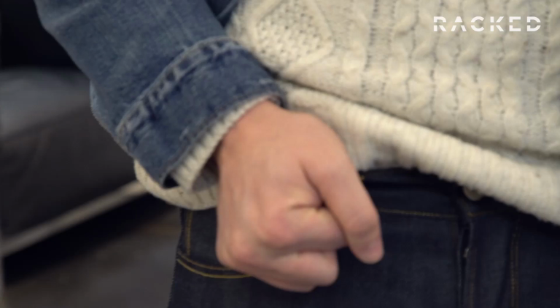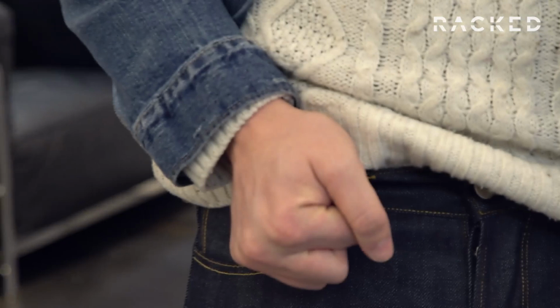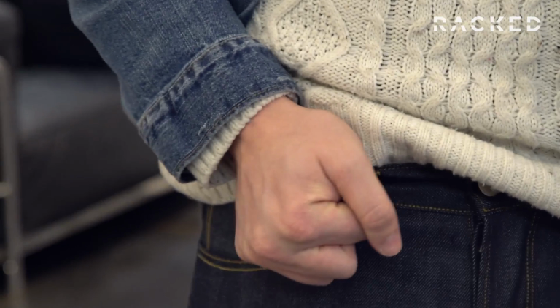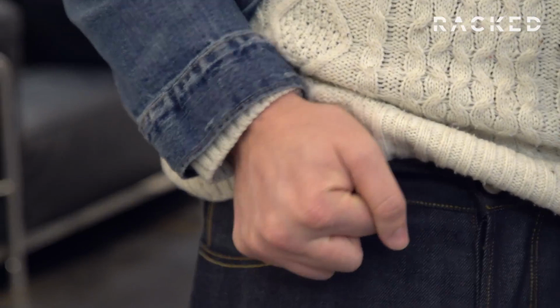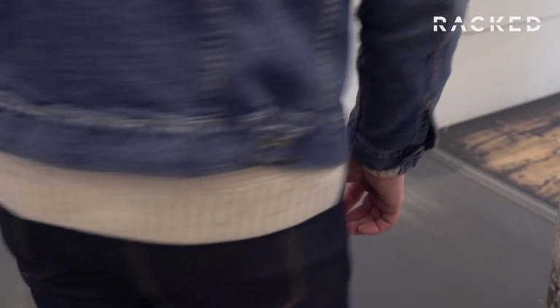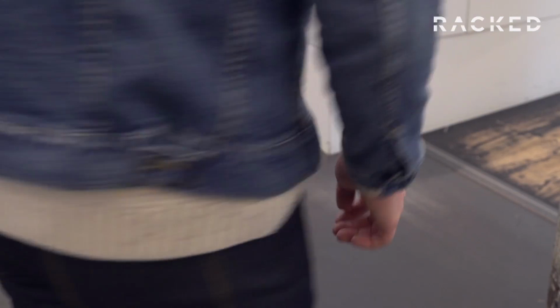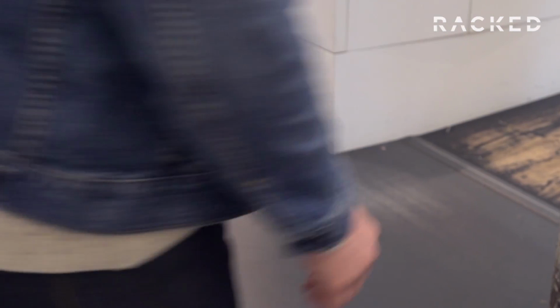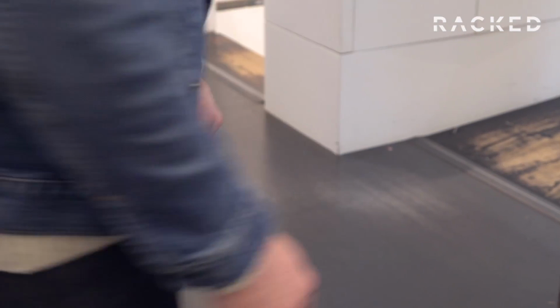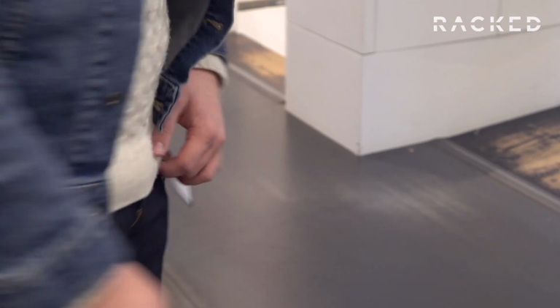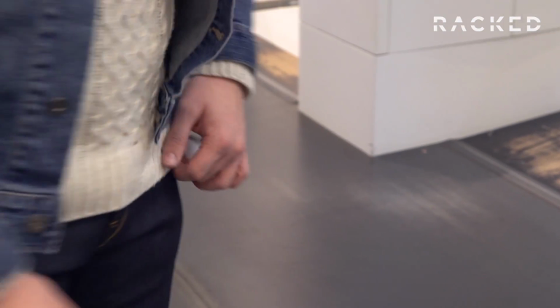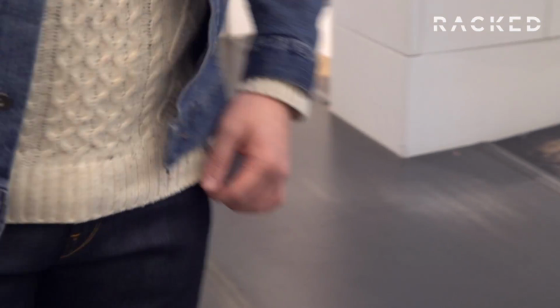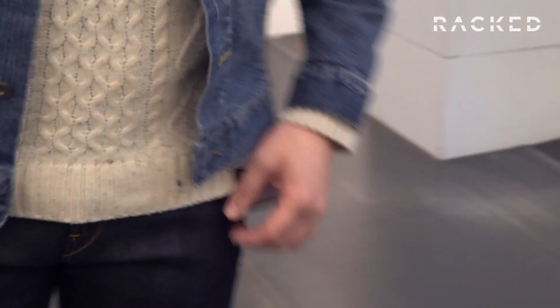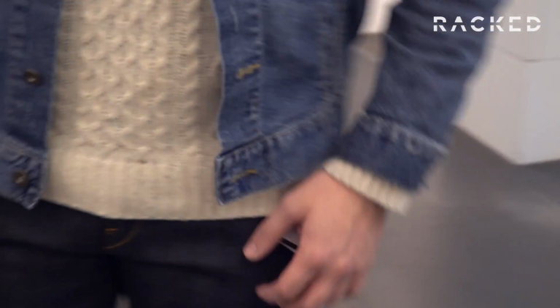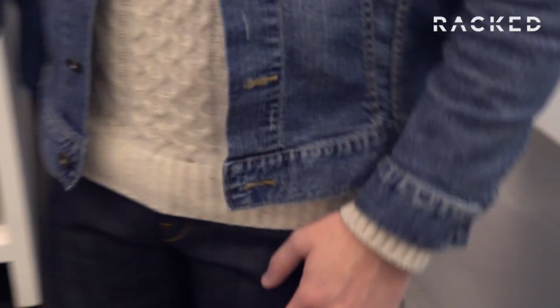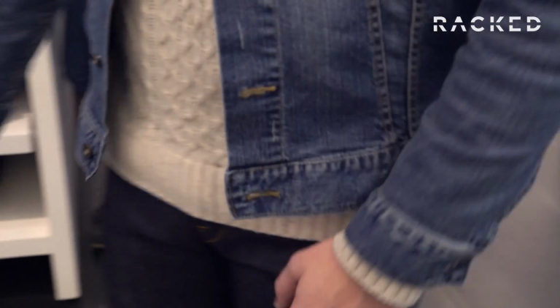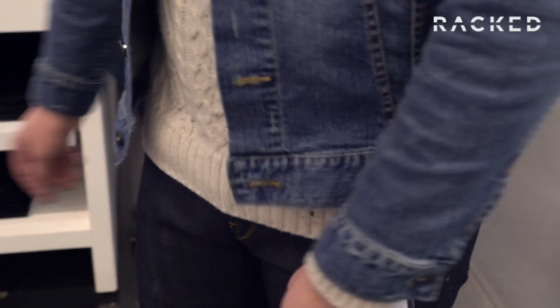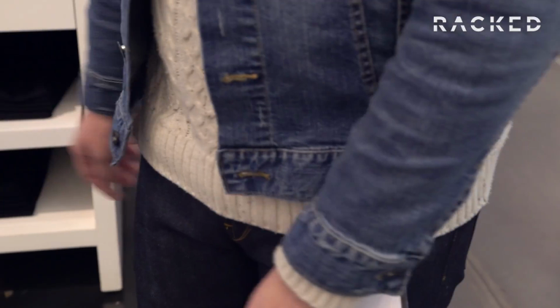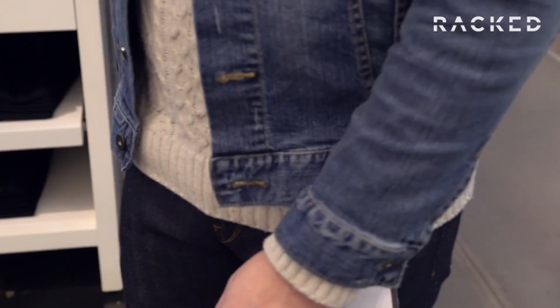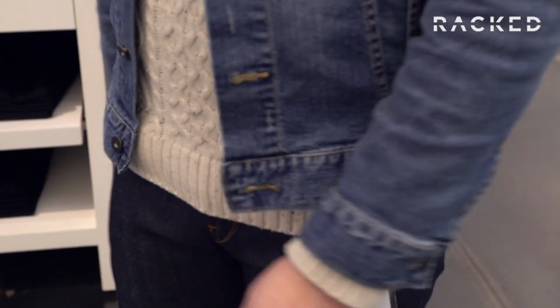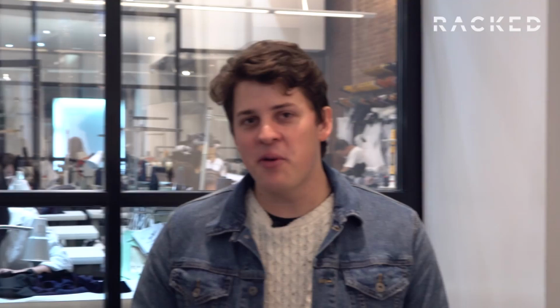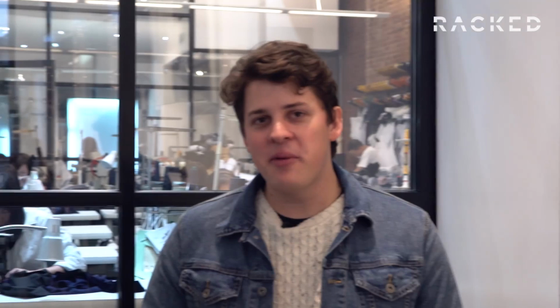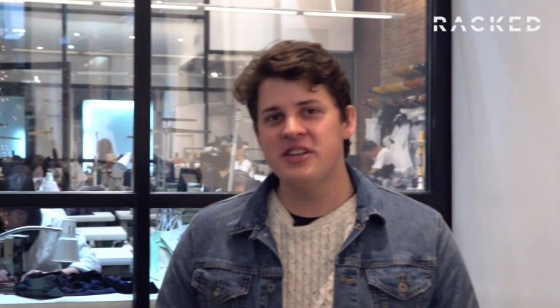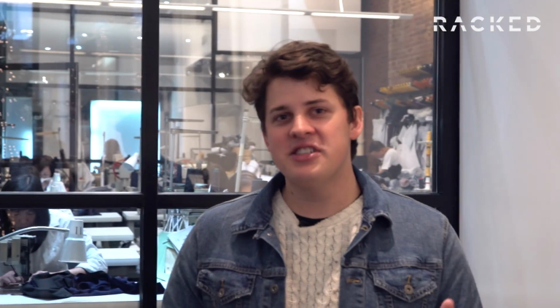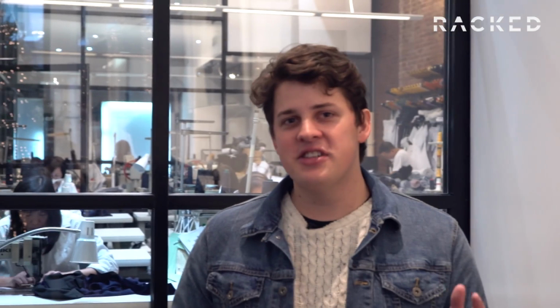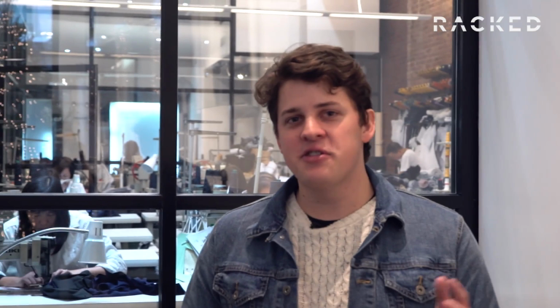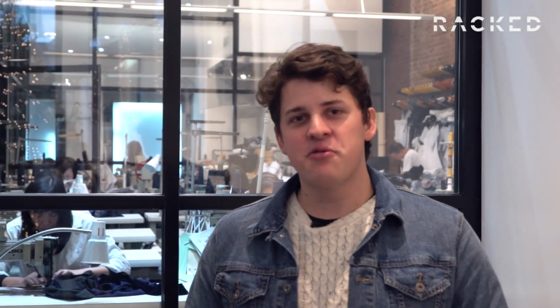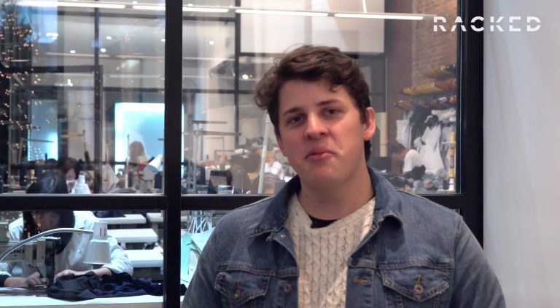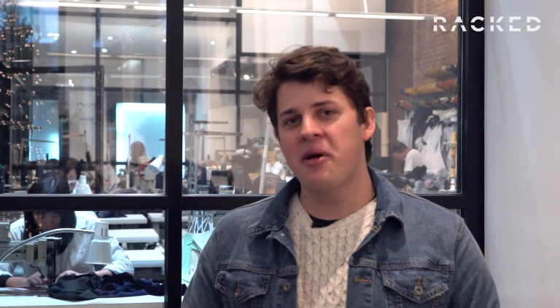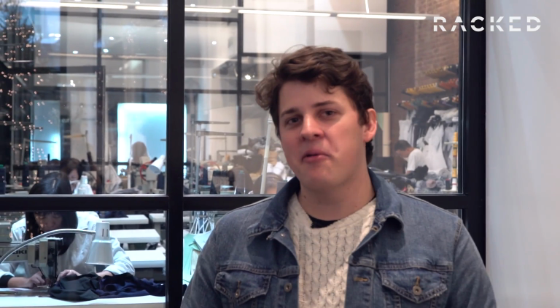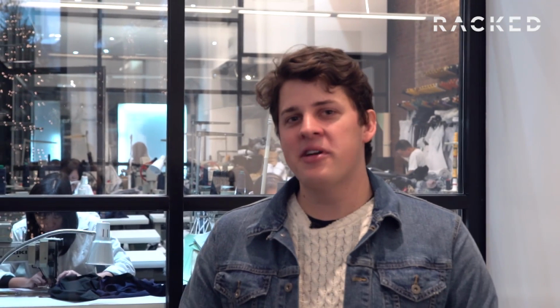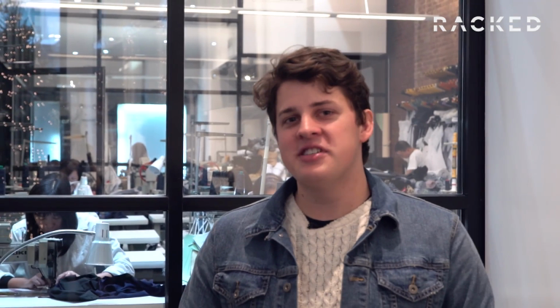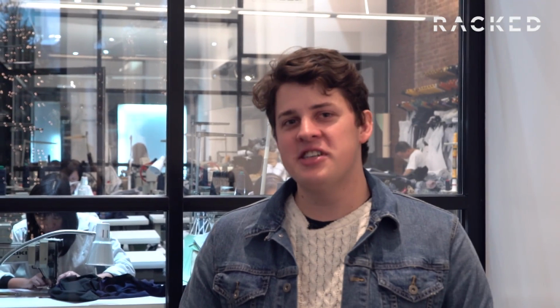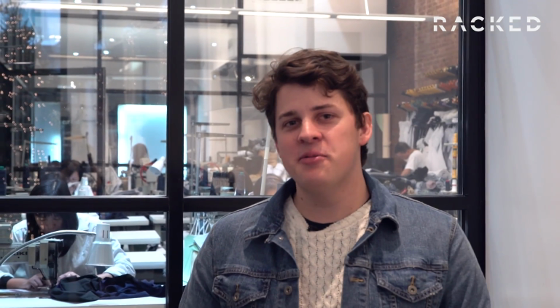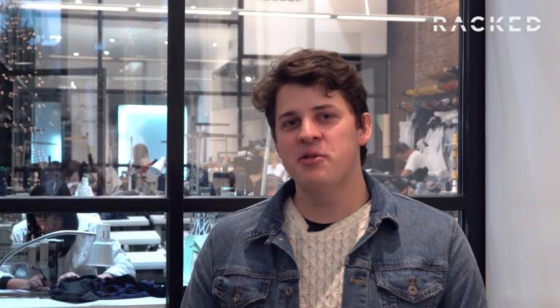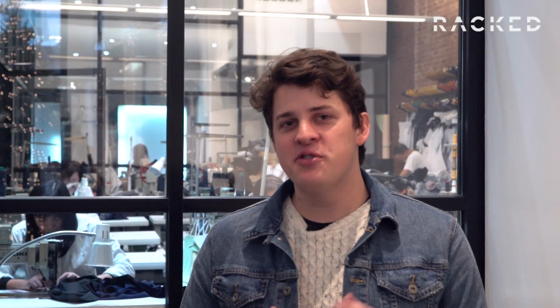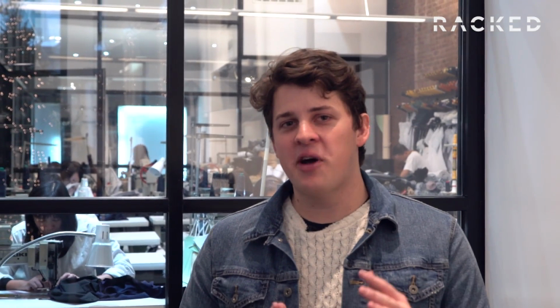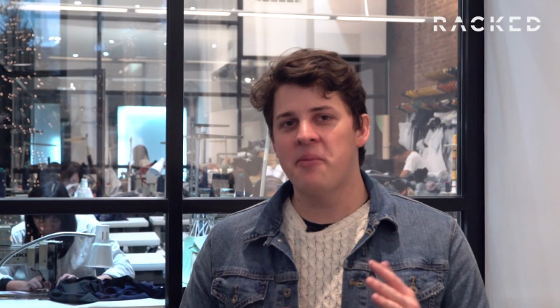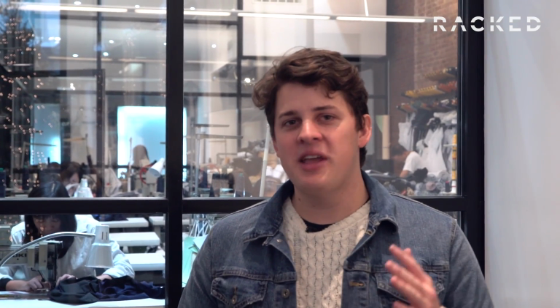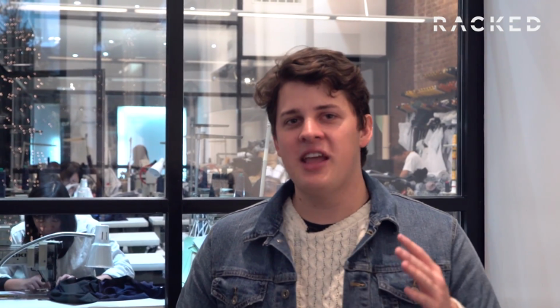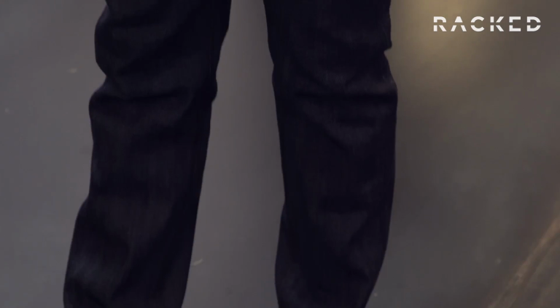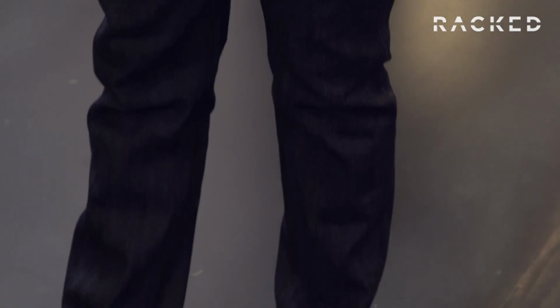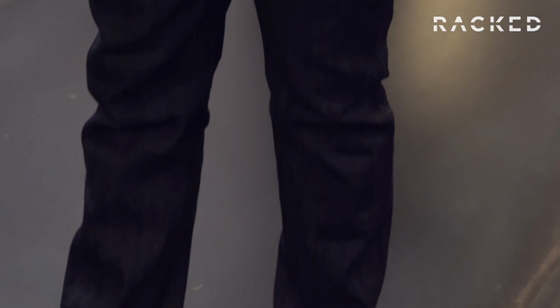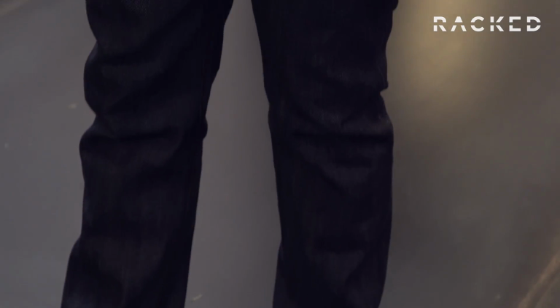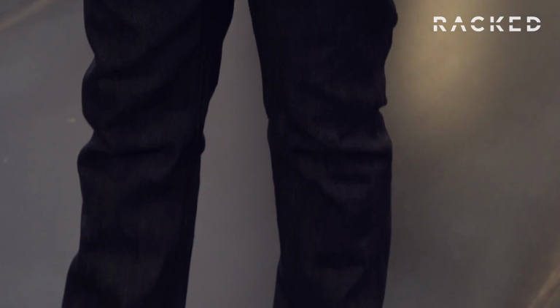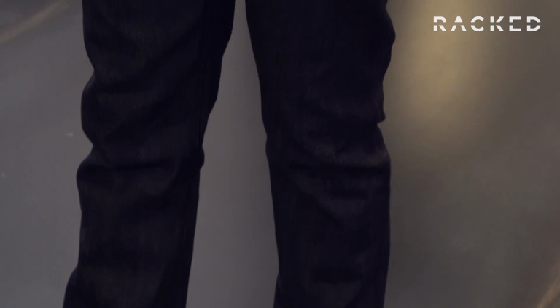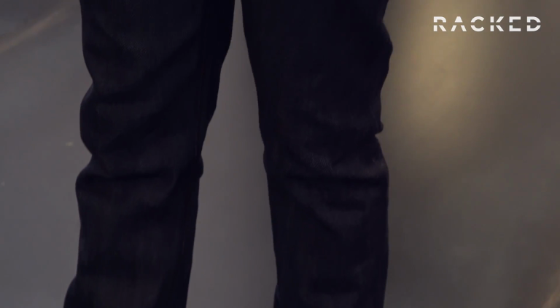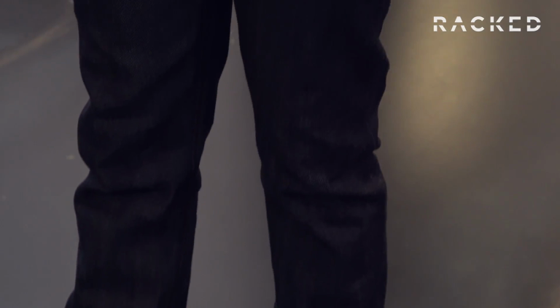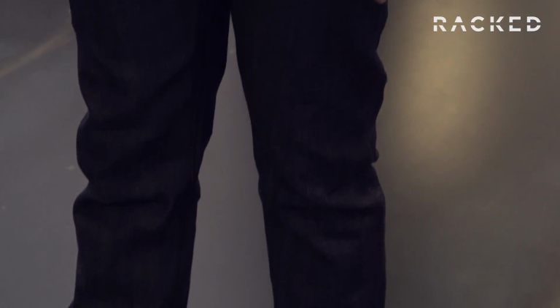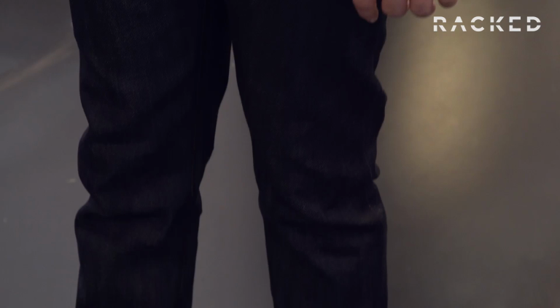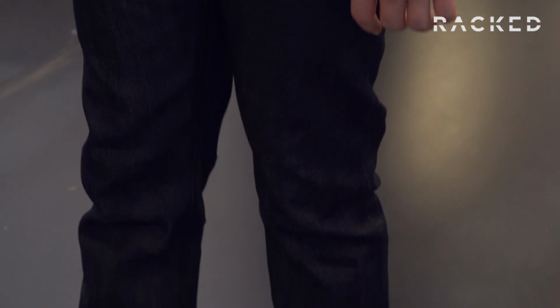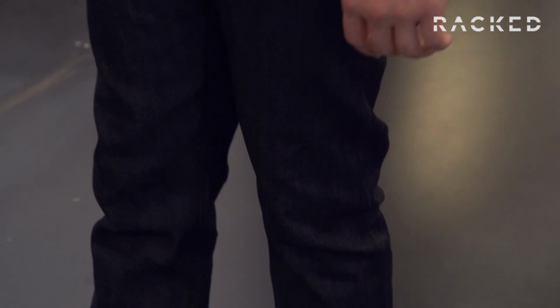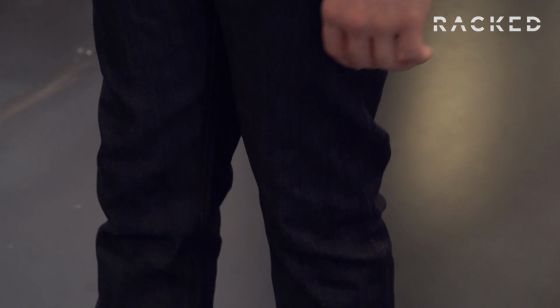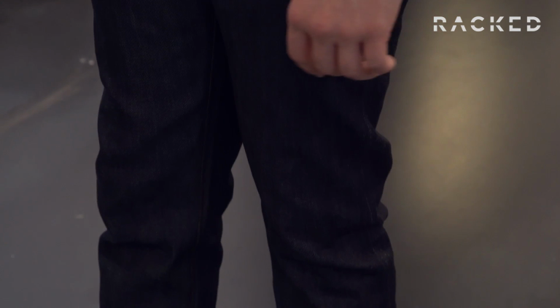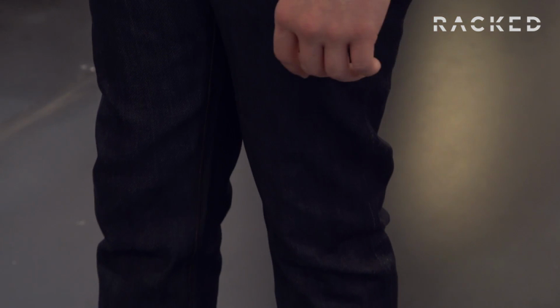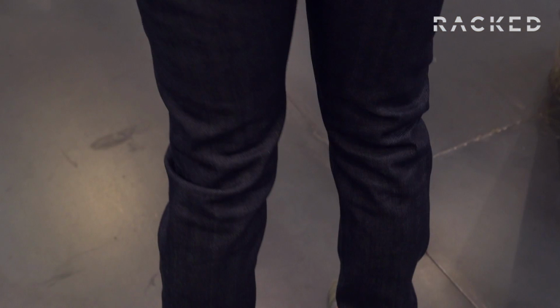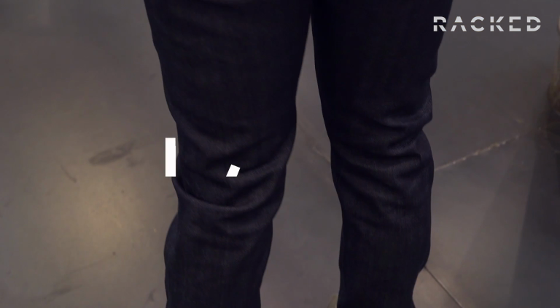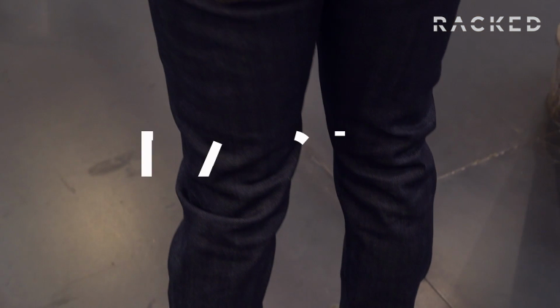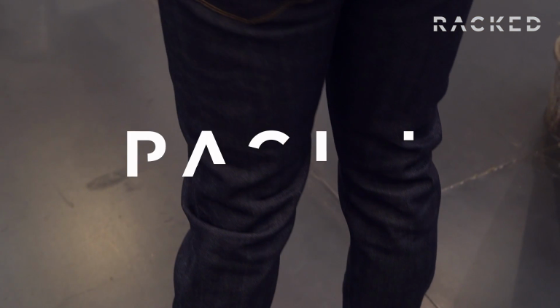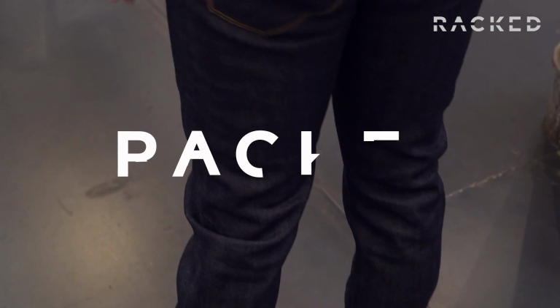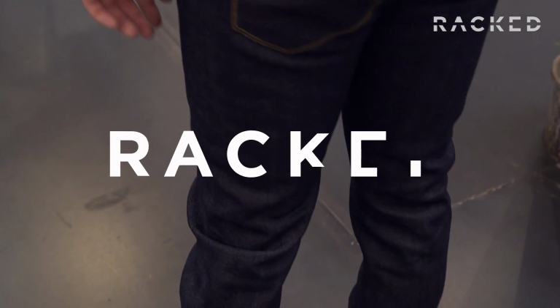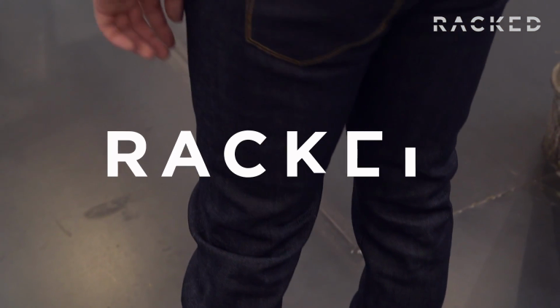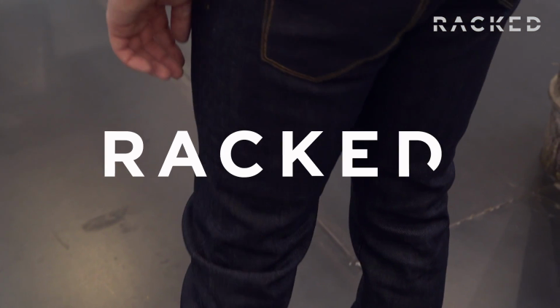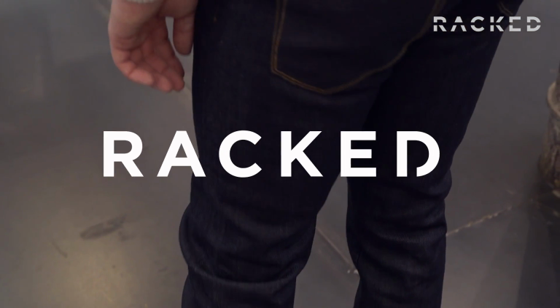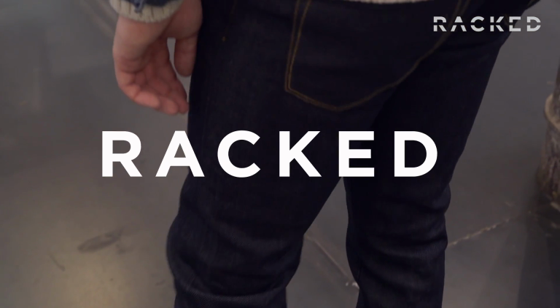So I think these are it. Thank you so much to the 3x1 team who taught me everything I need to know to find my perfect pair of denim.